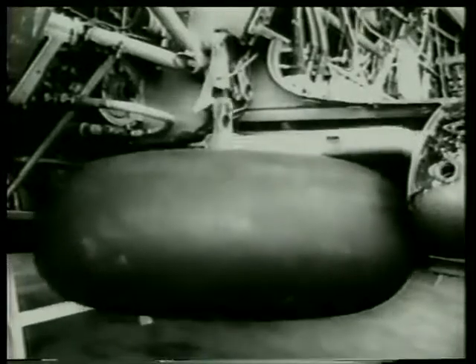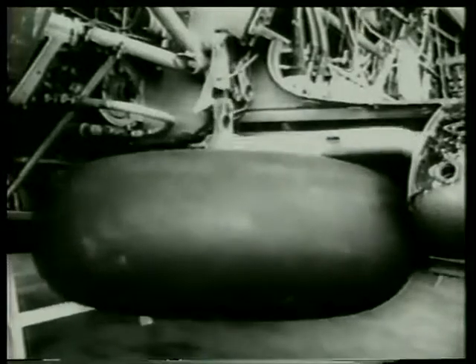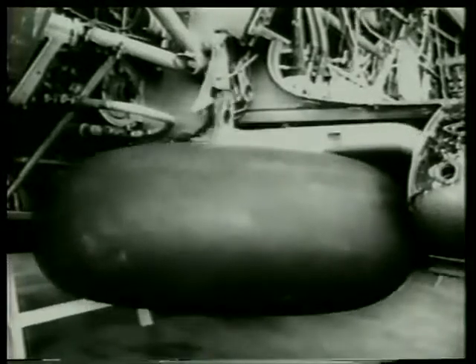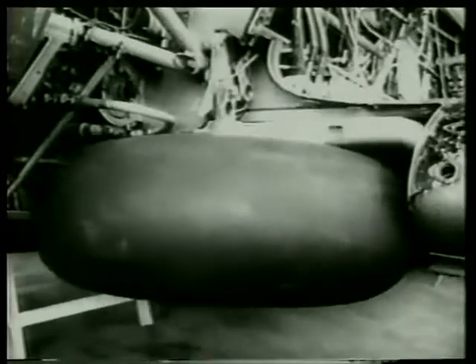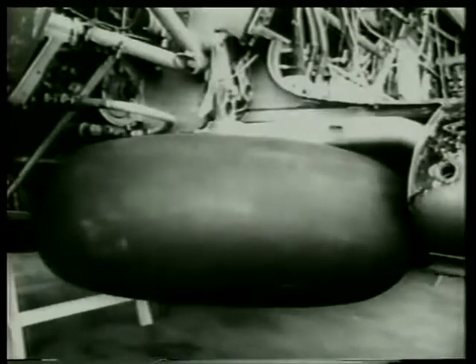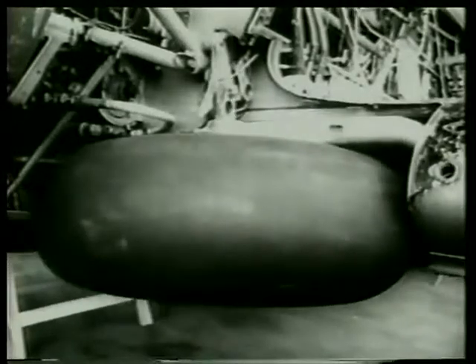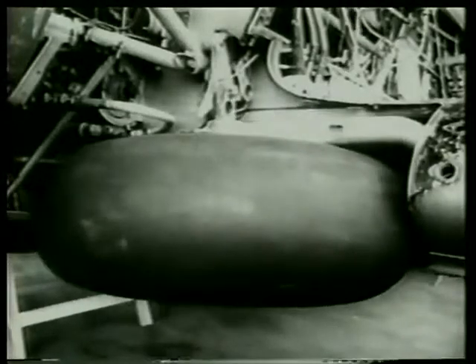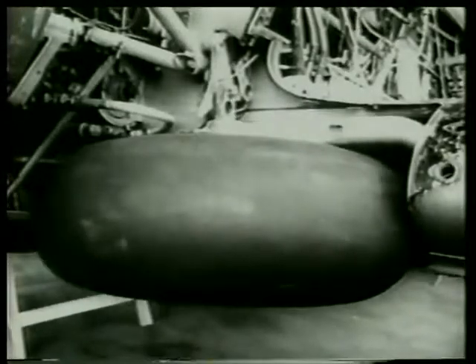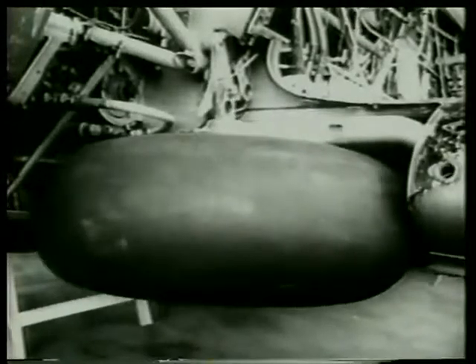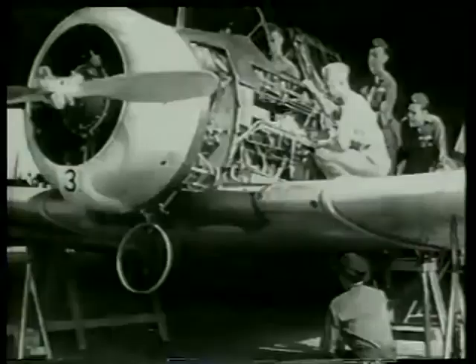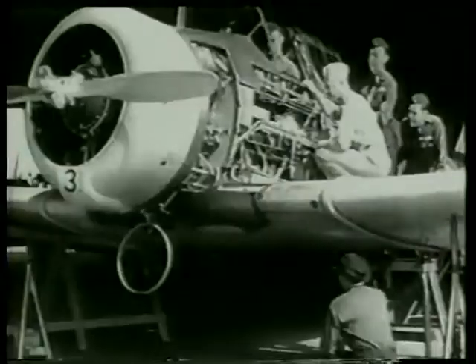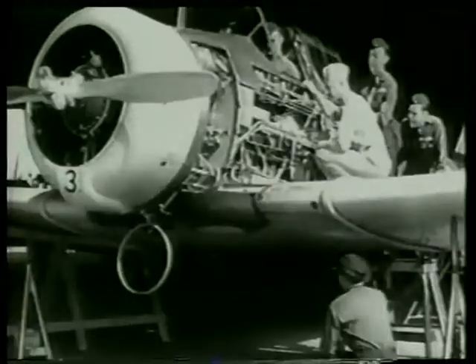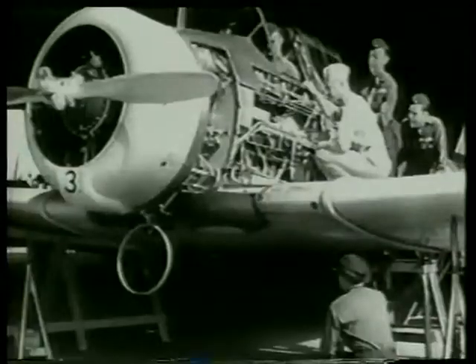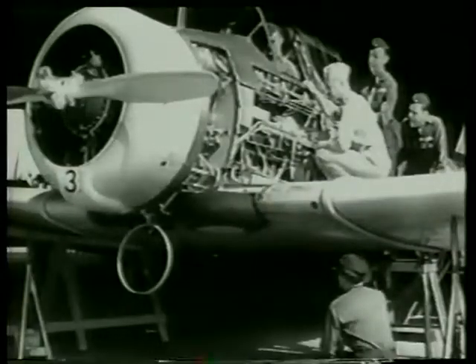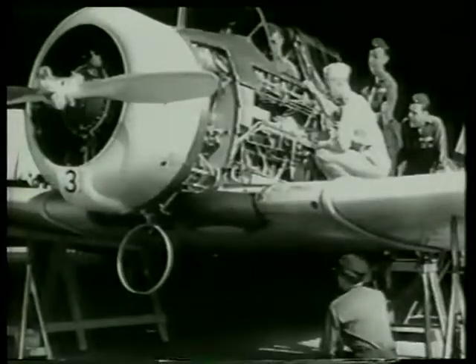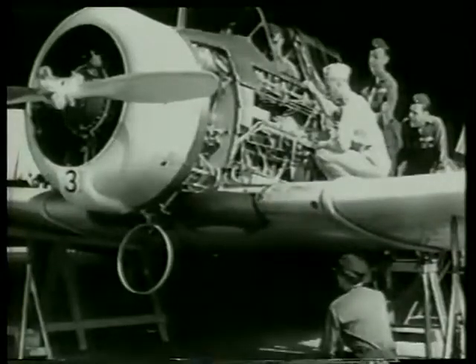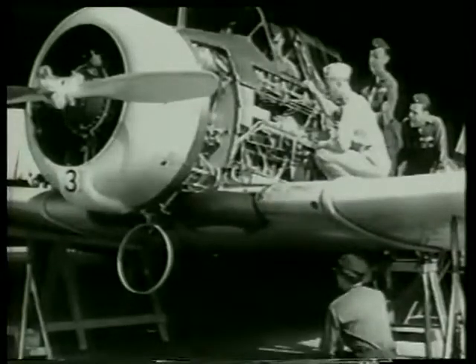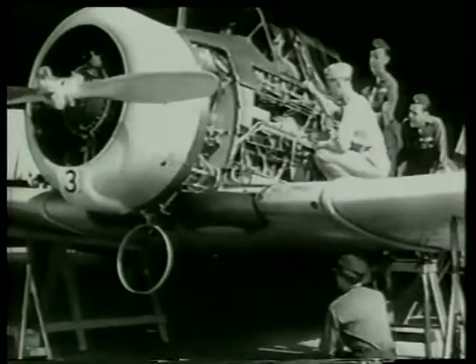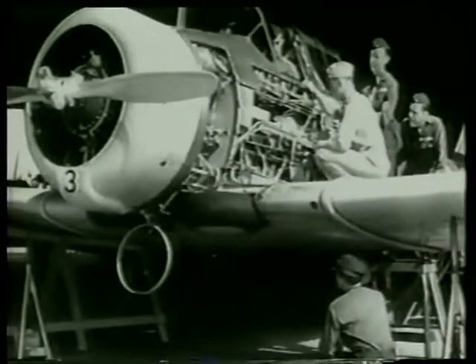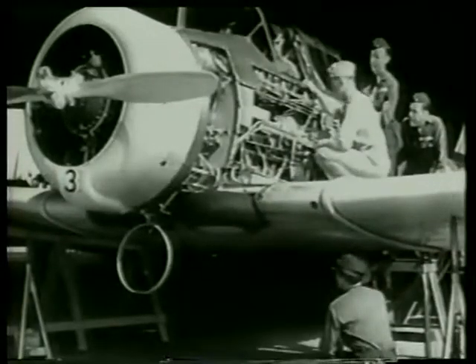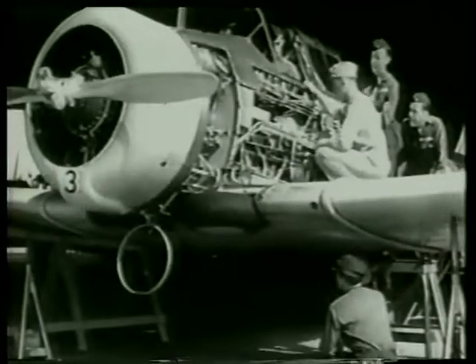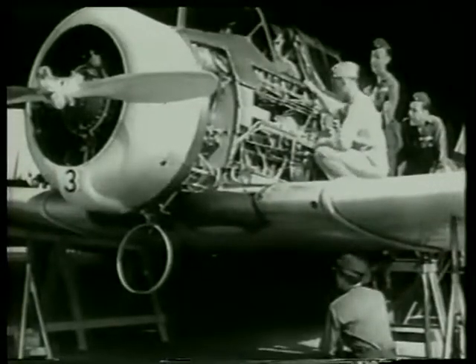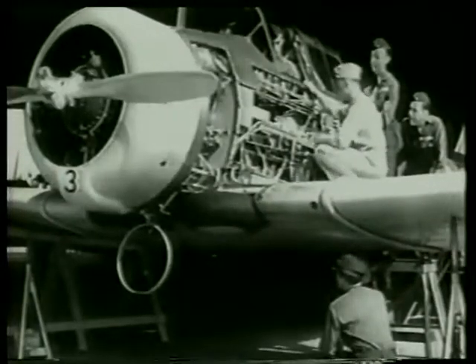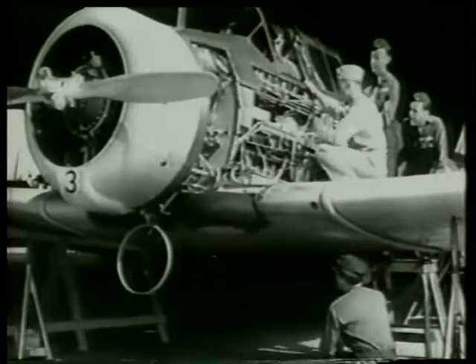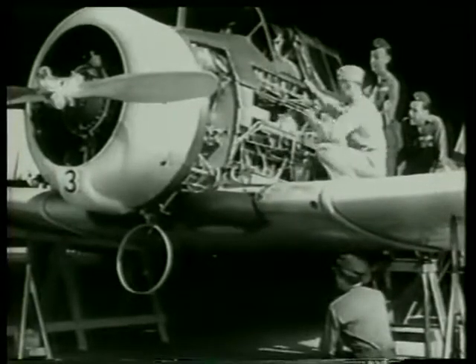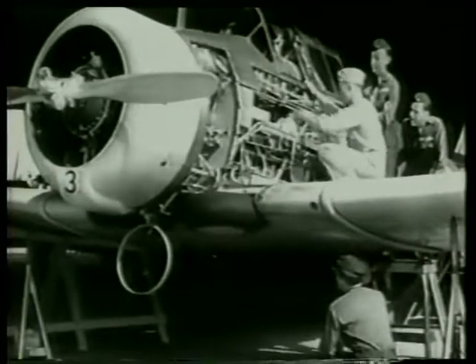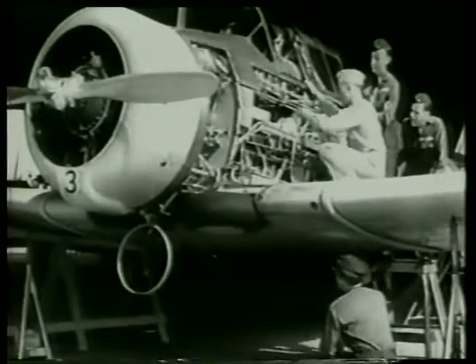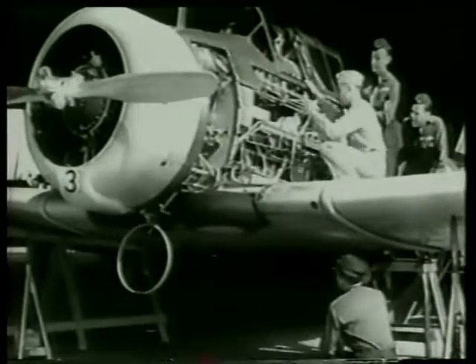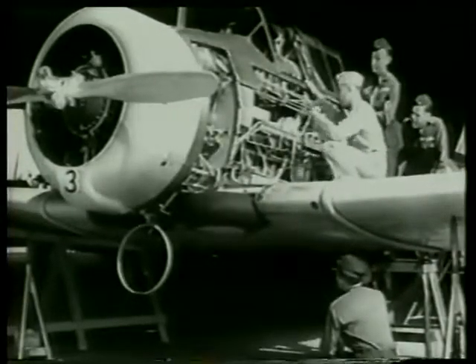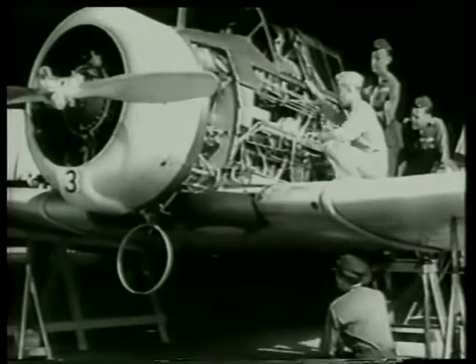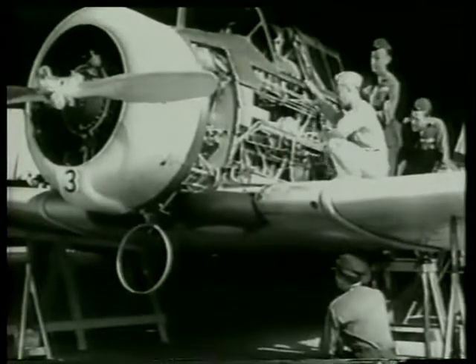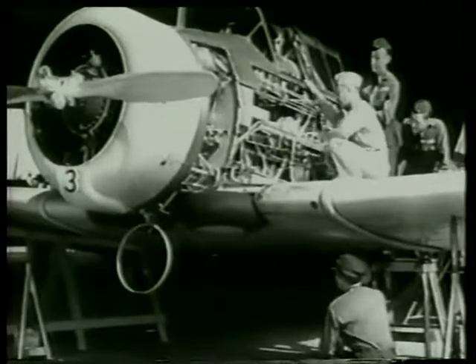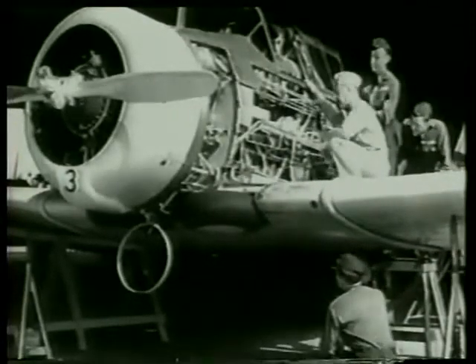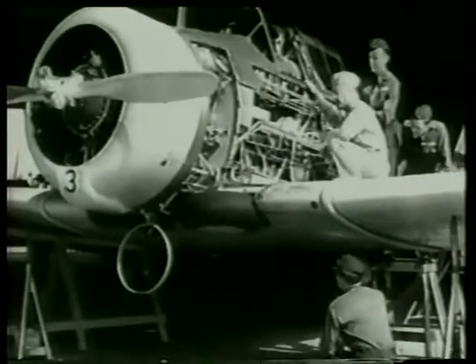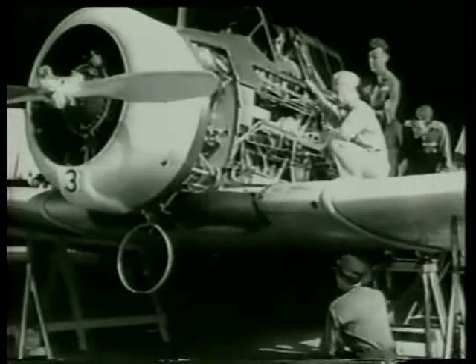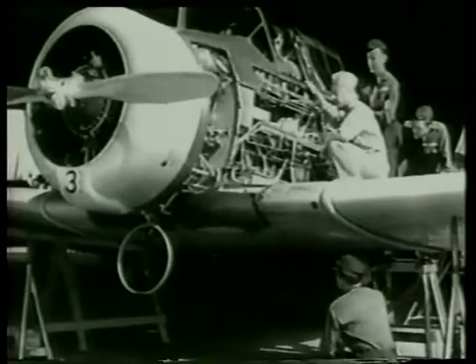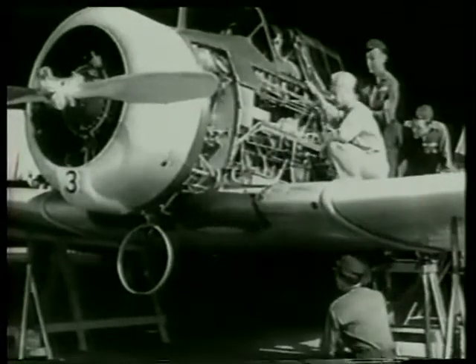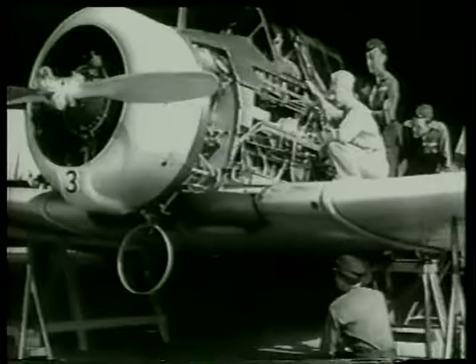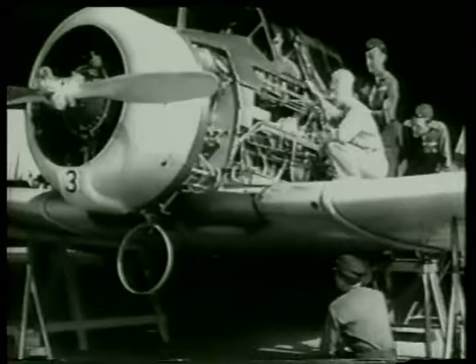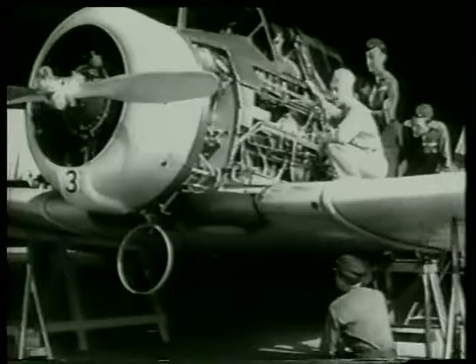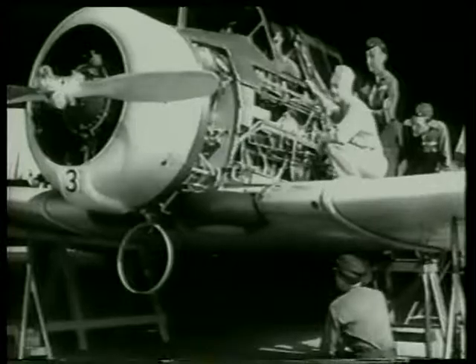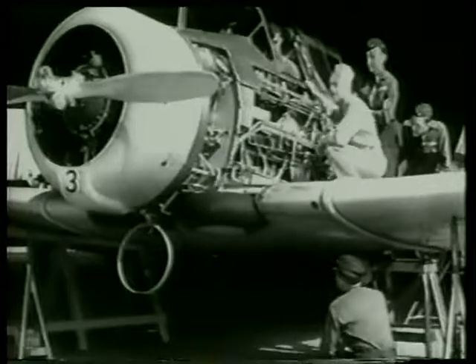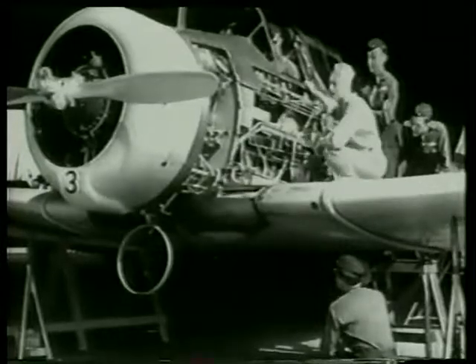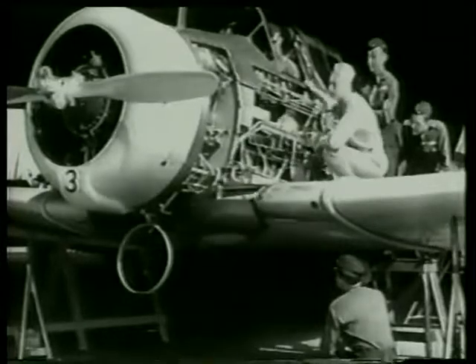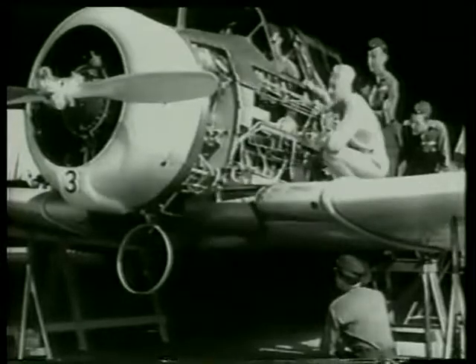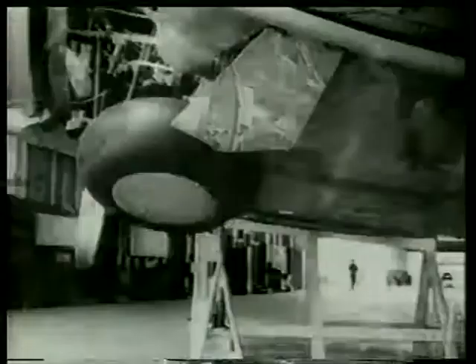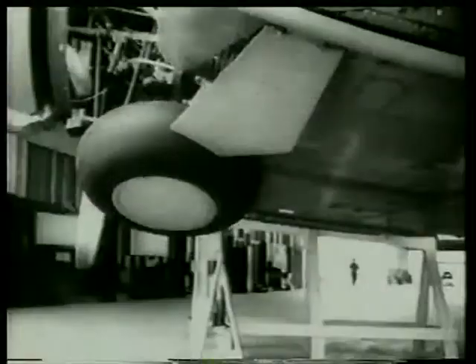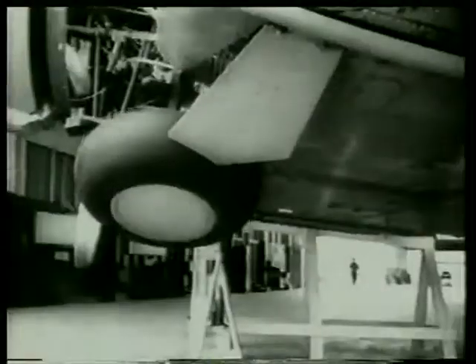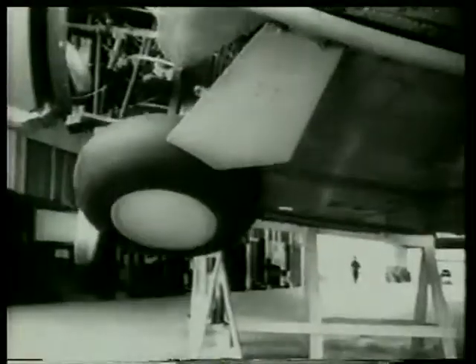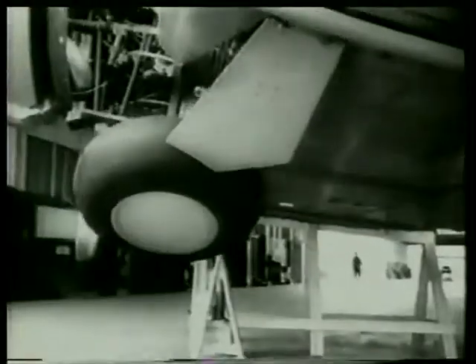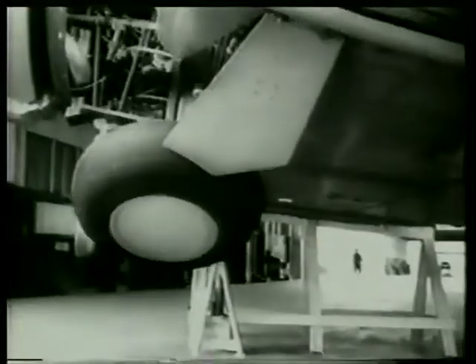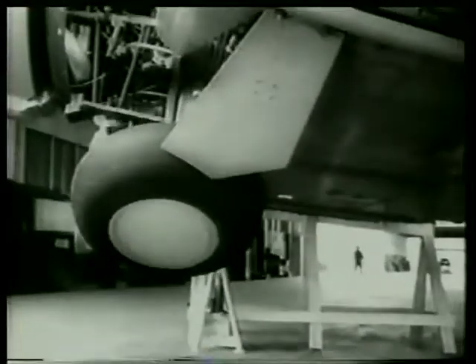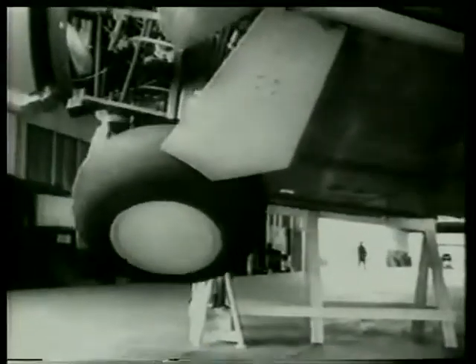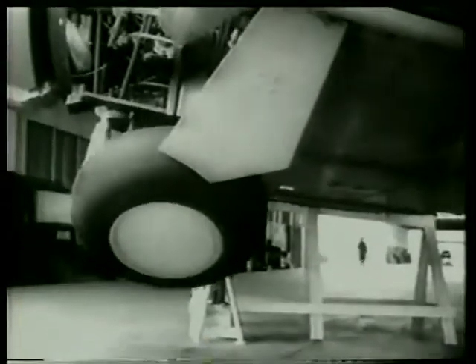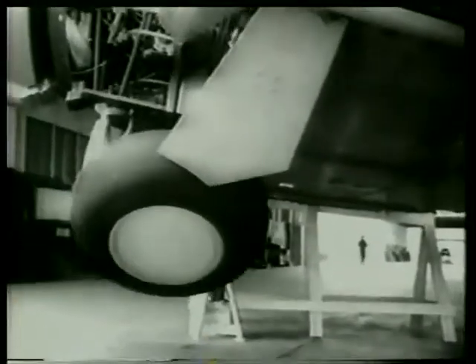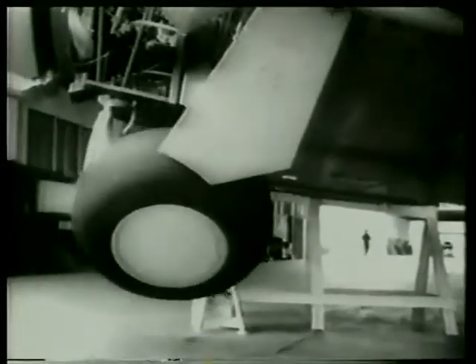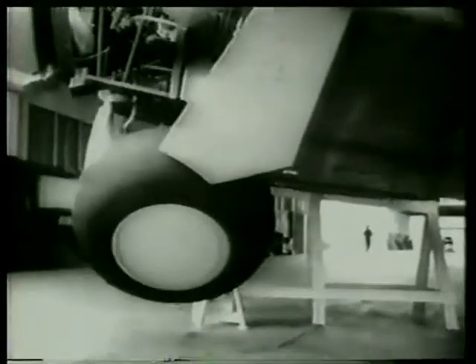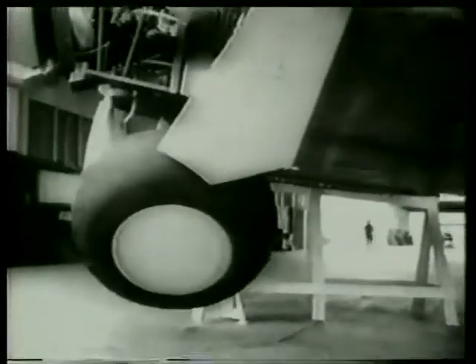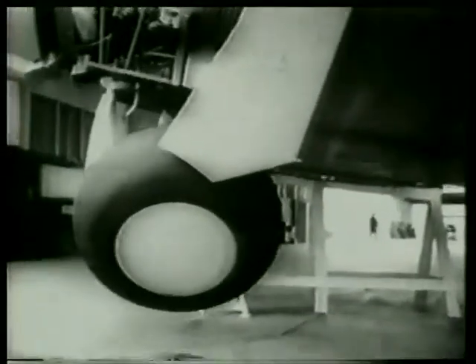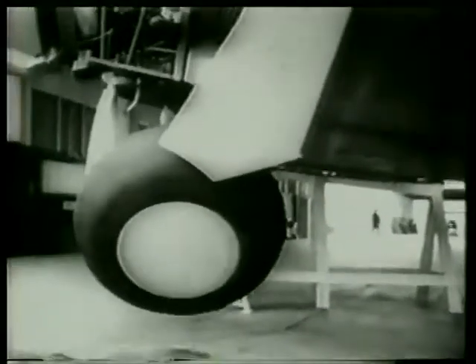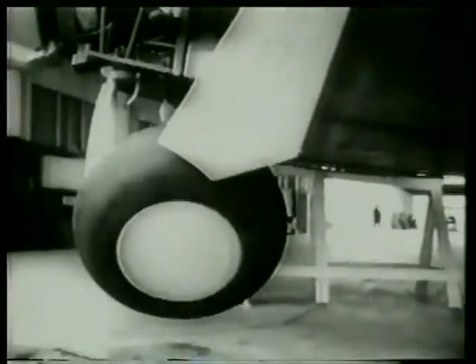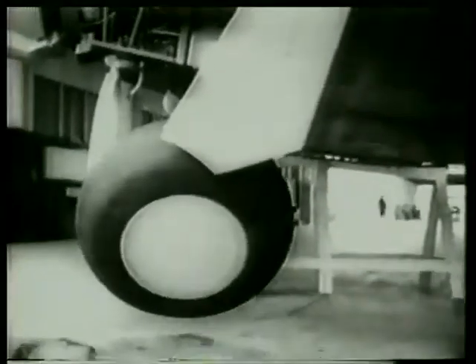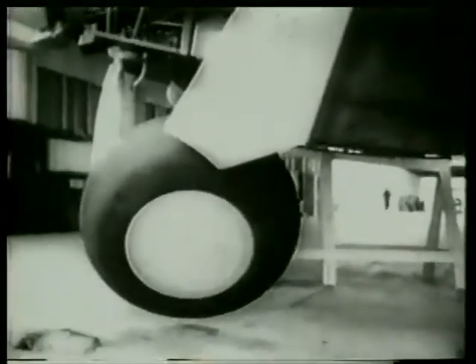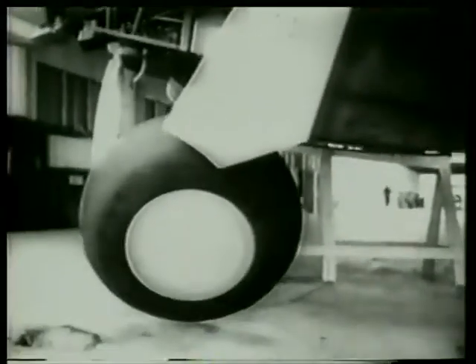With the motor off, they are being worked by hand. In the air, they are mechanically worked. This is the real thing of fighting planes.